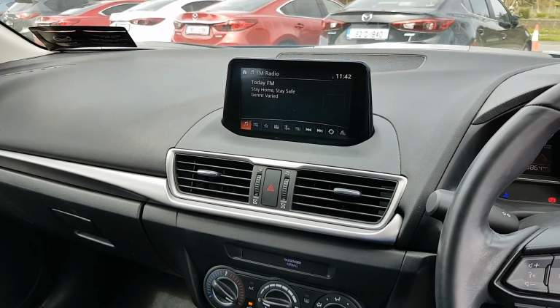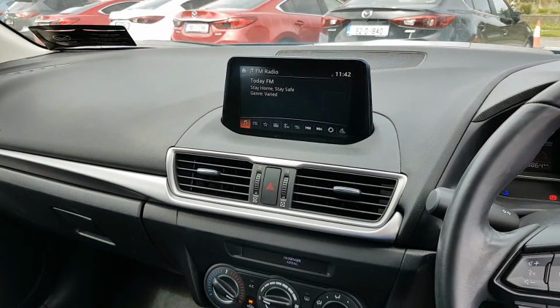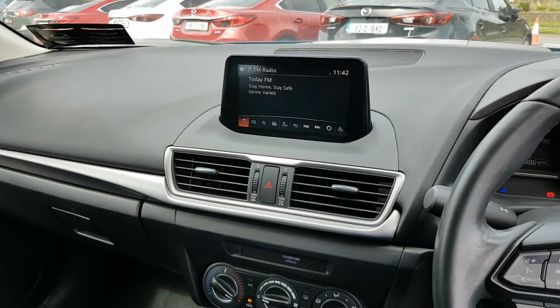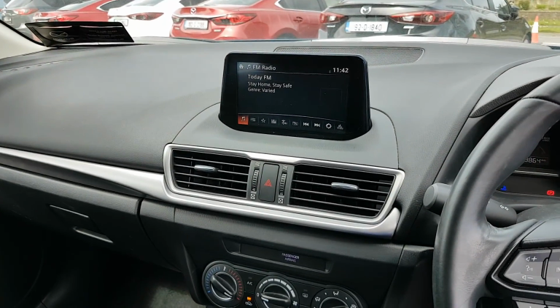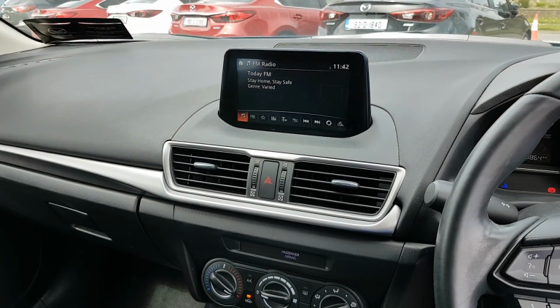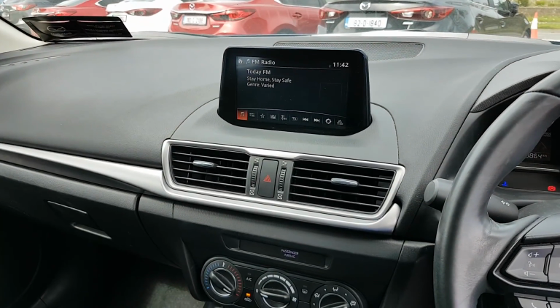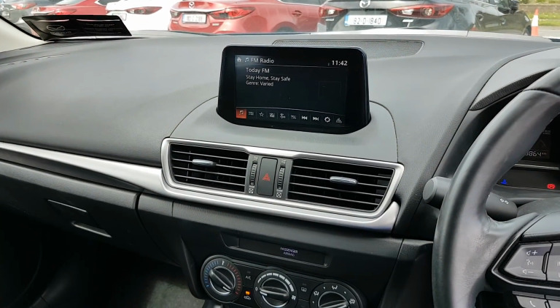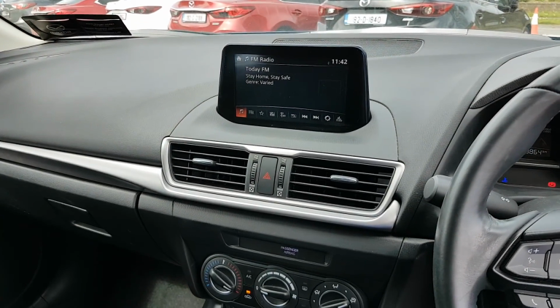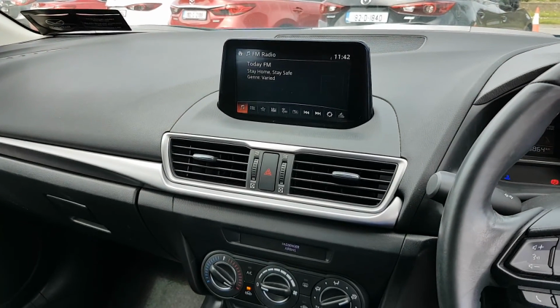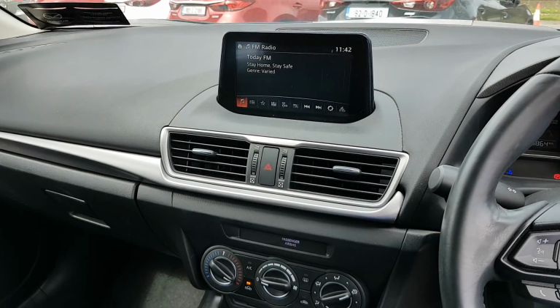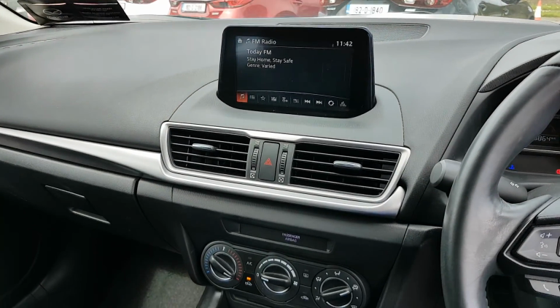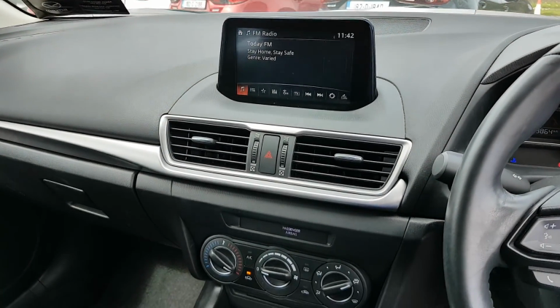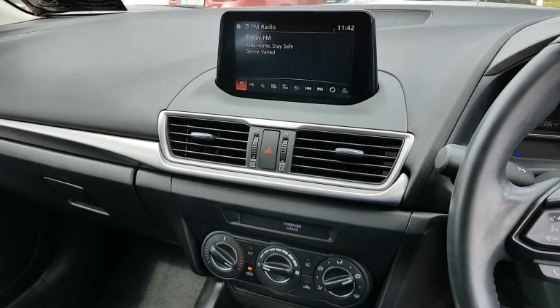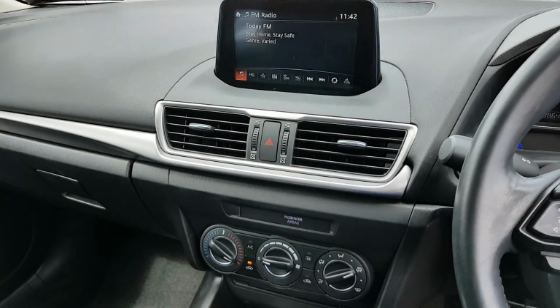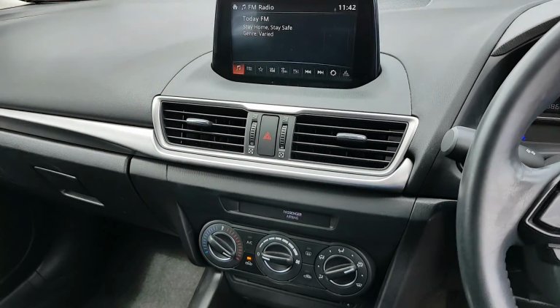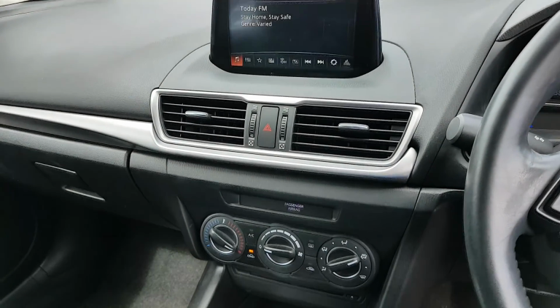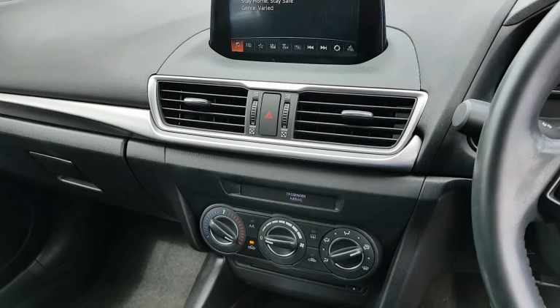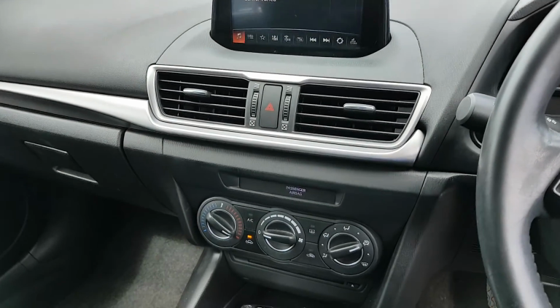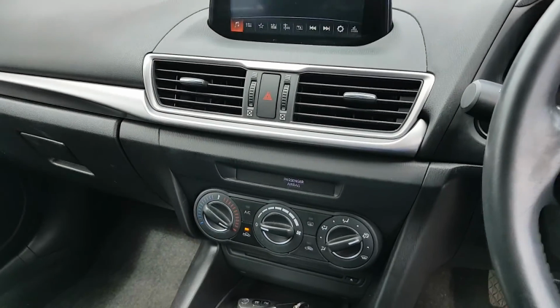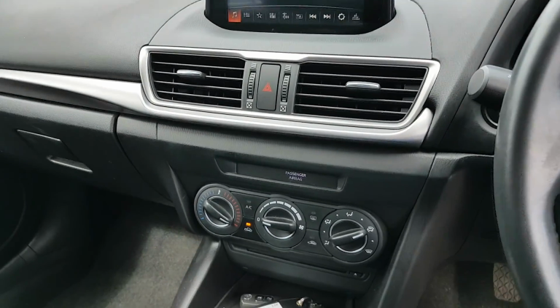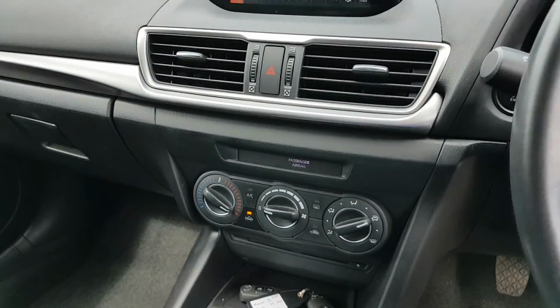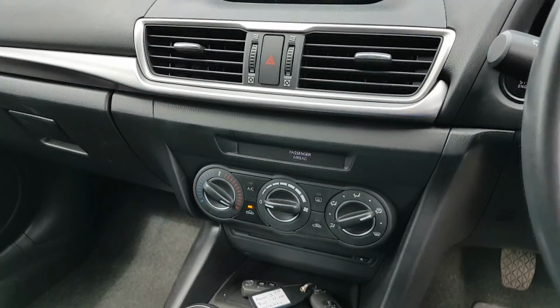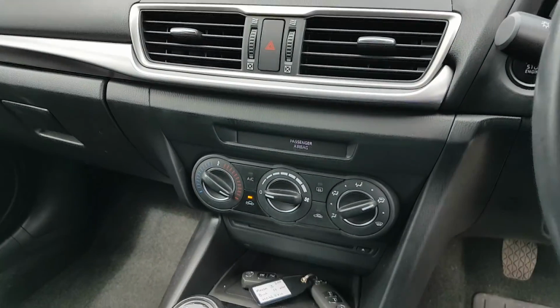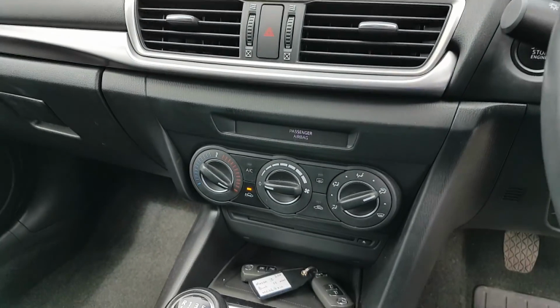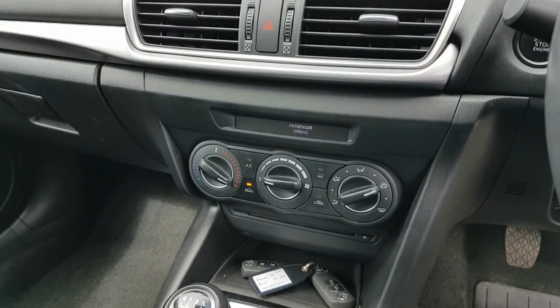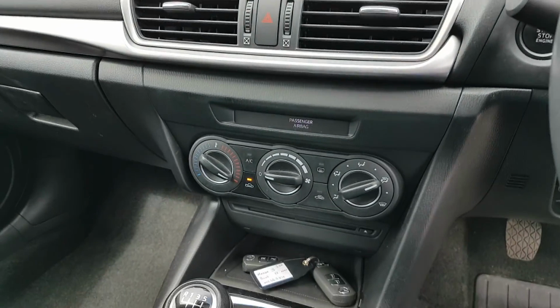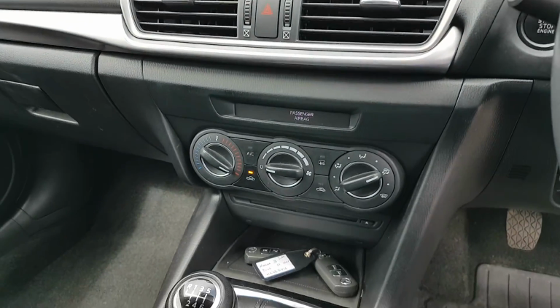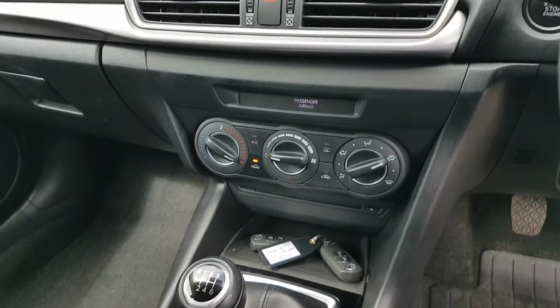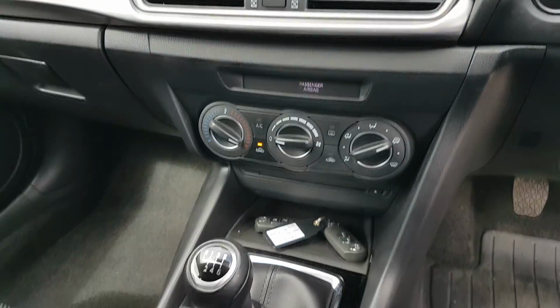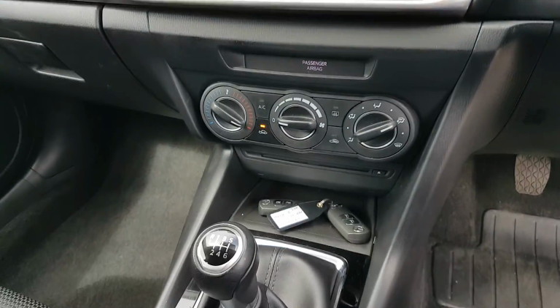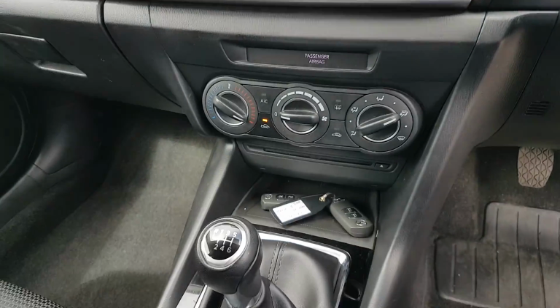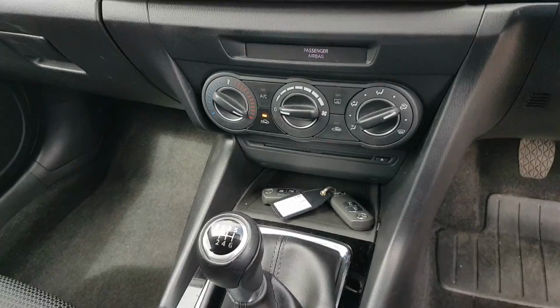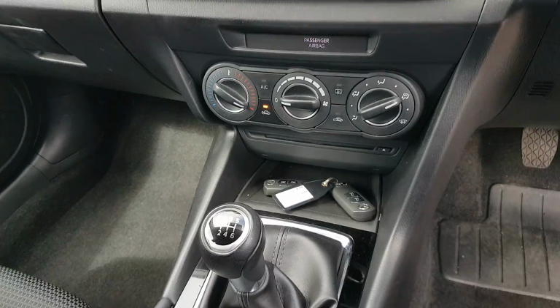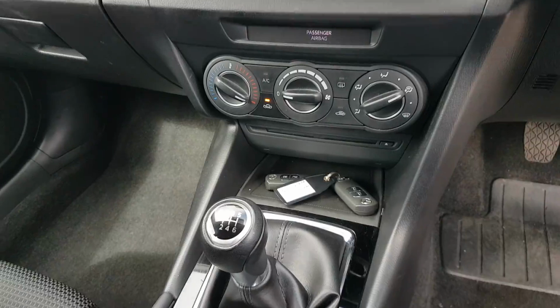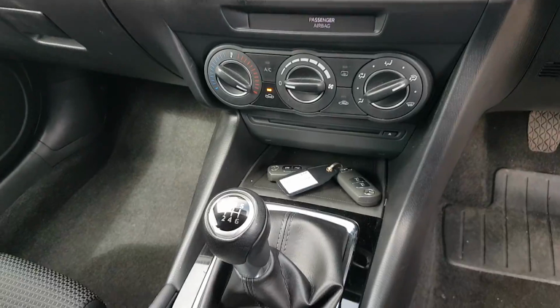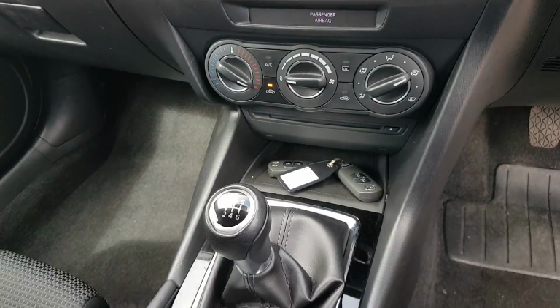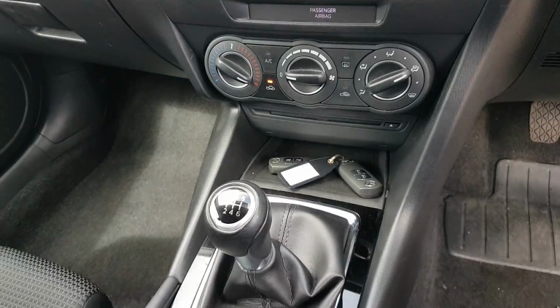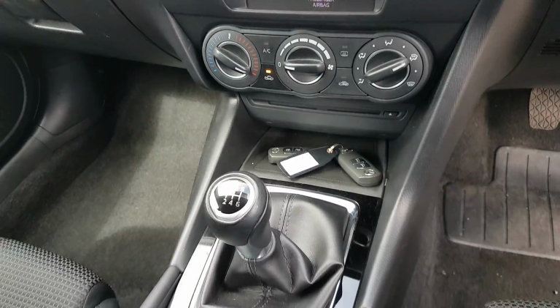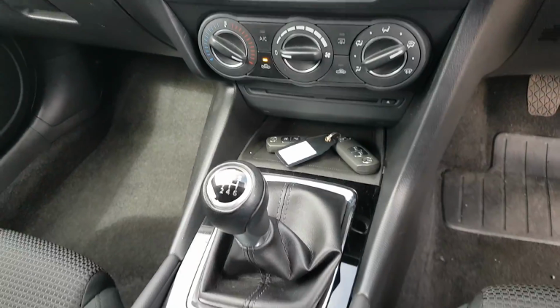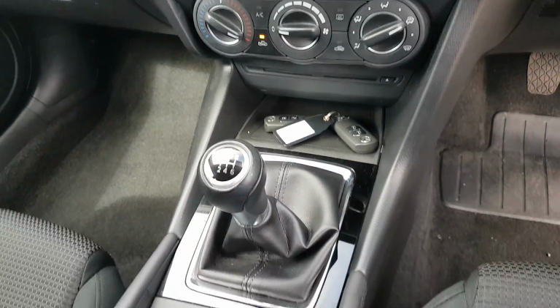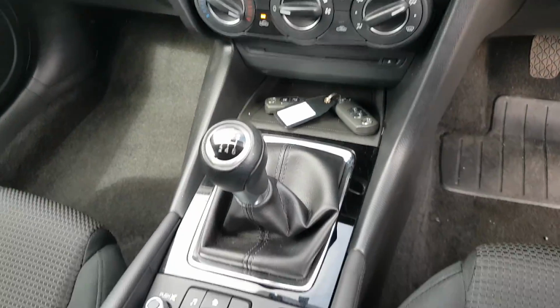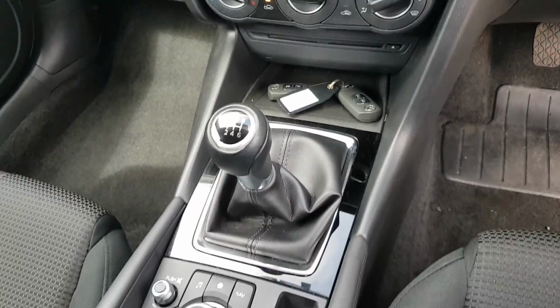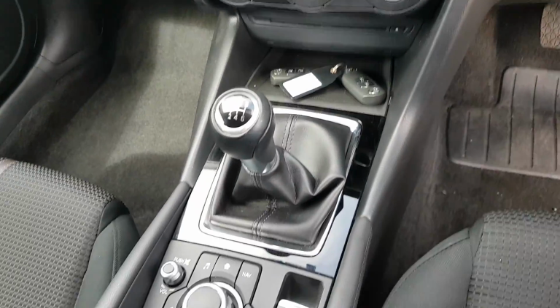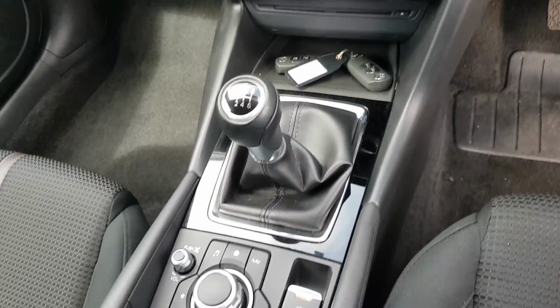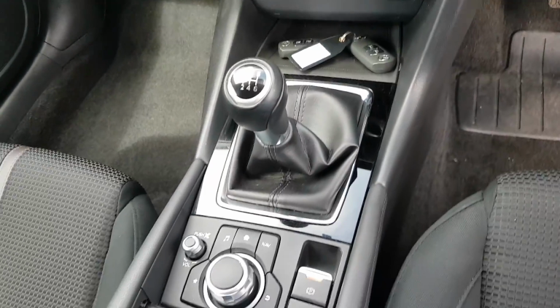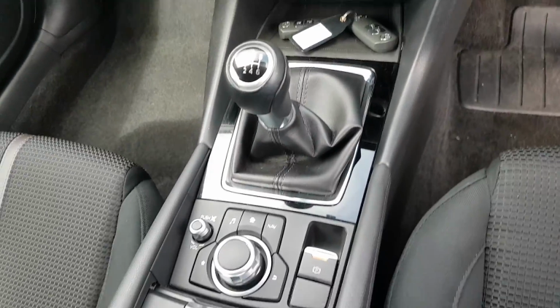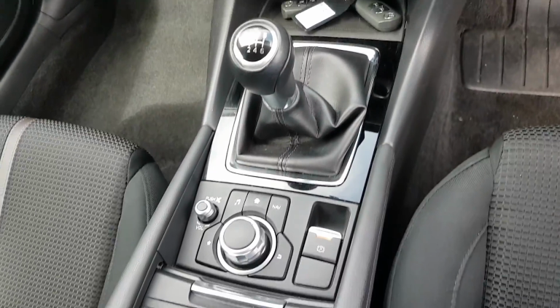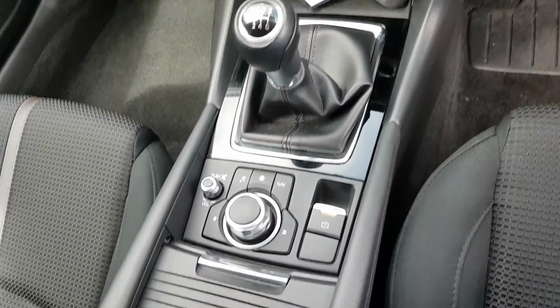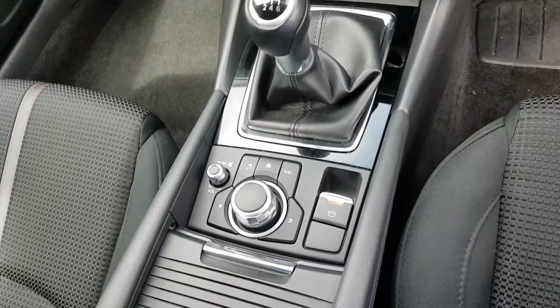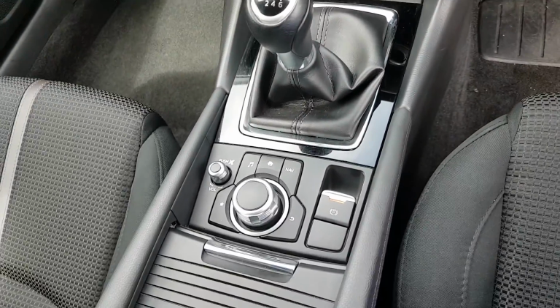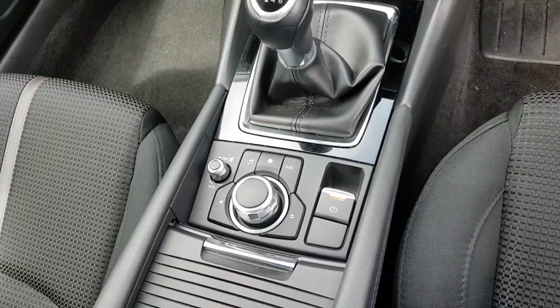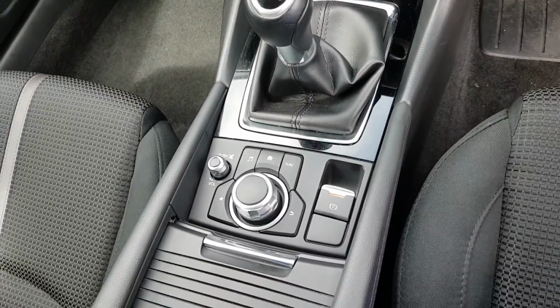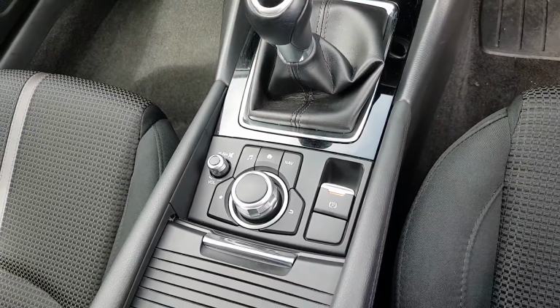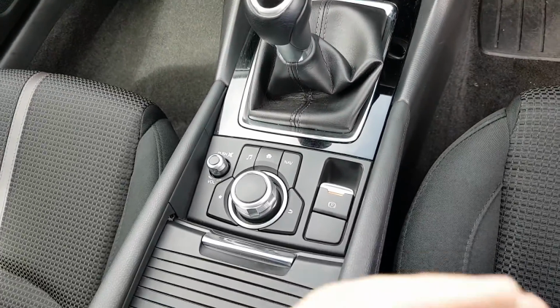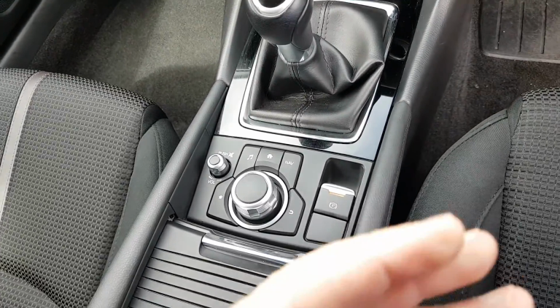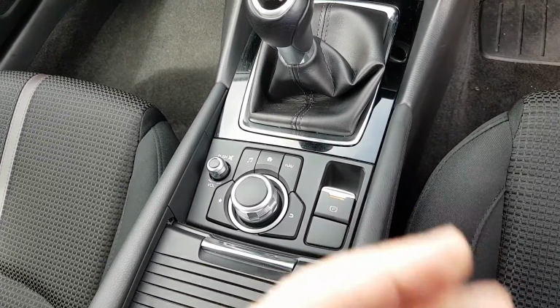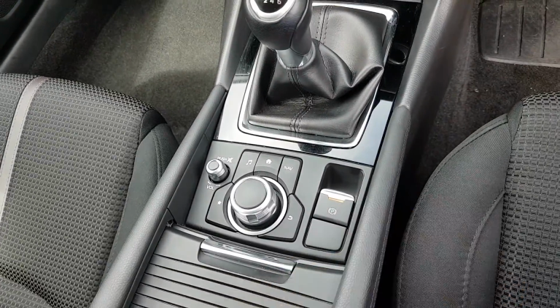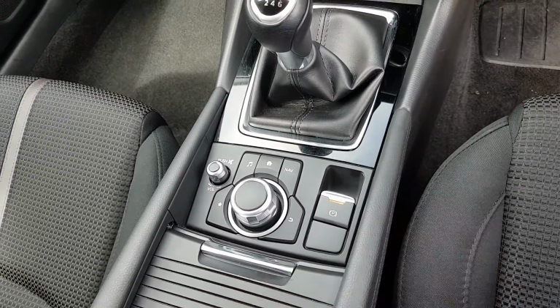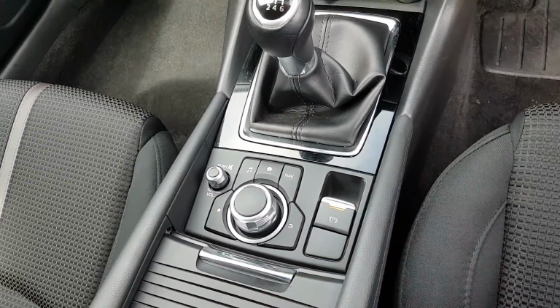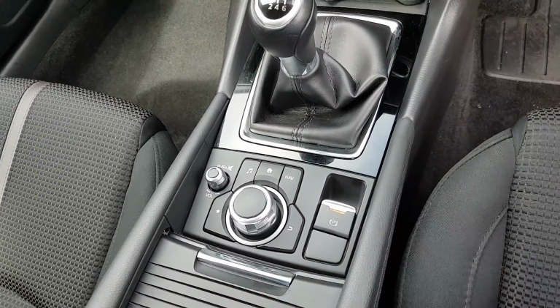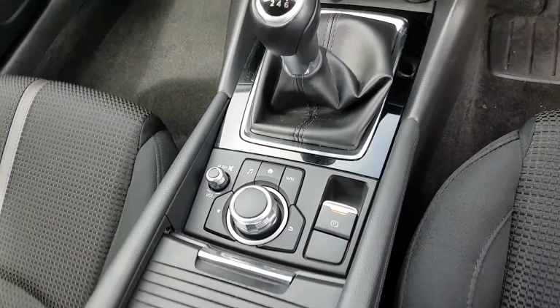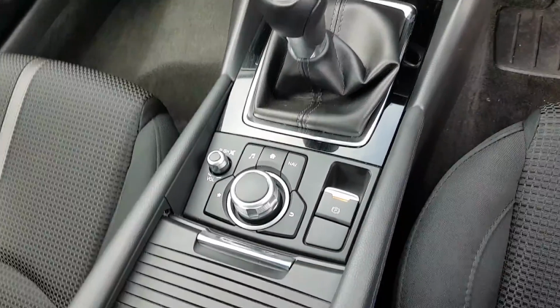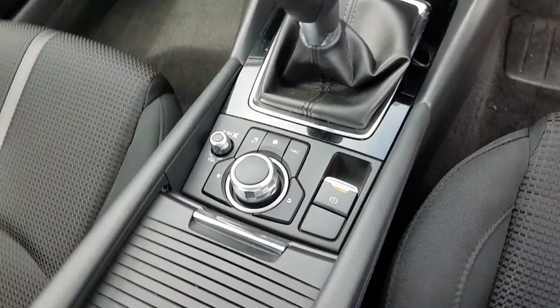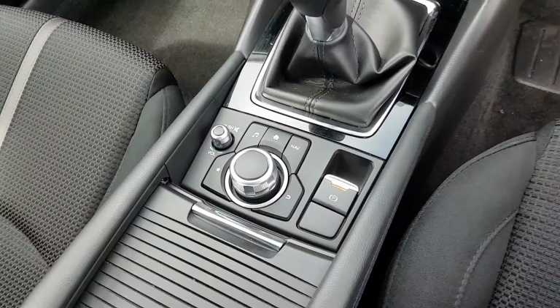So you have all the preset radio stations. You have your air con, your 6-speed gearbox, and your media commander with your electric handbrake.